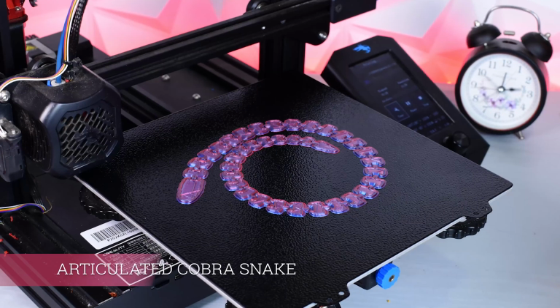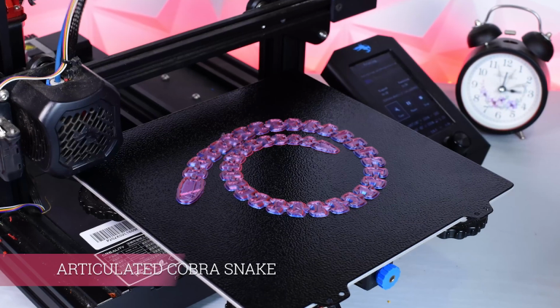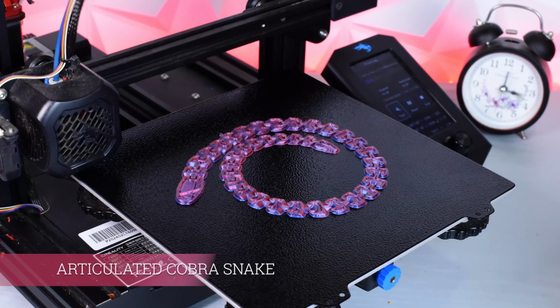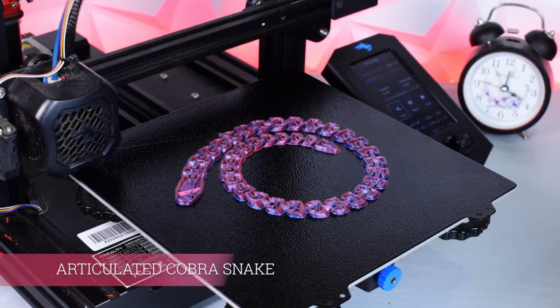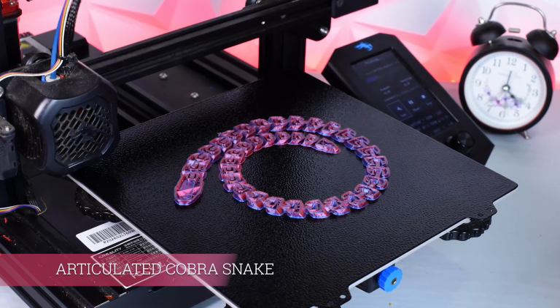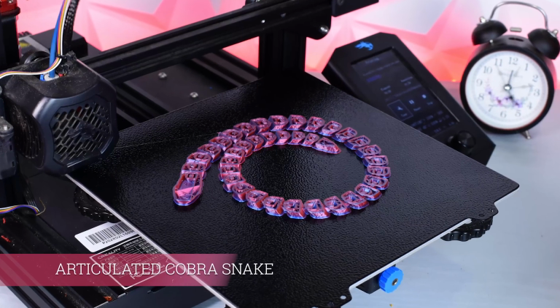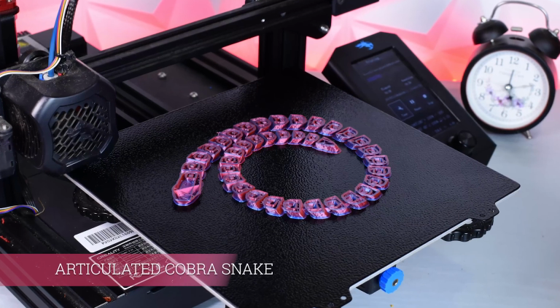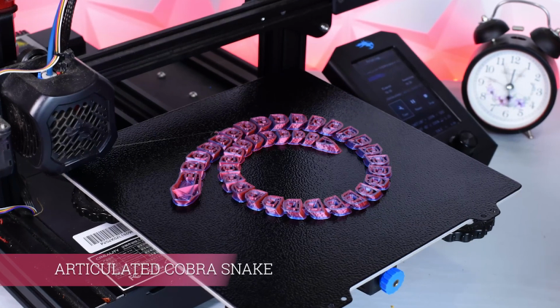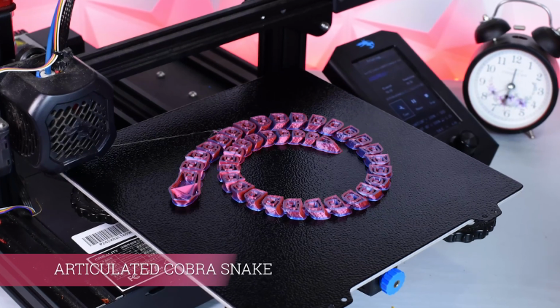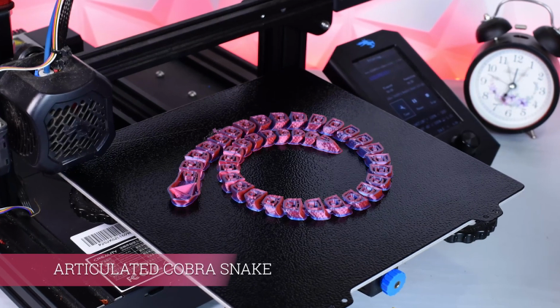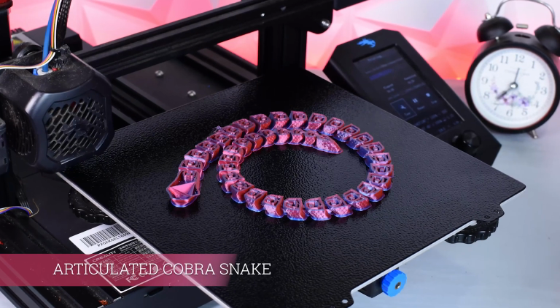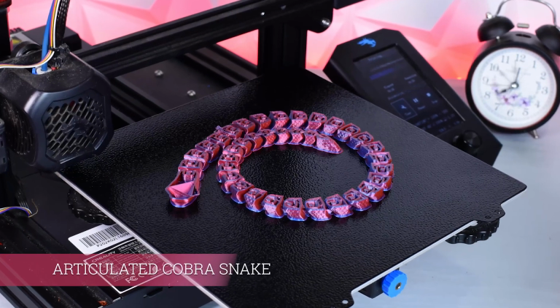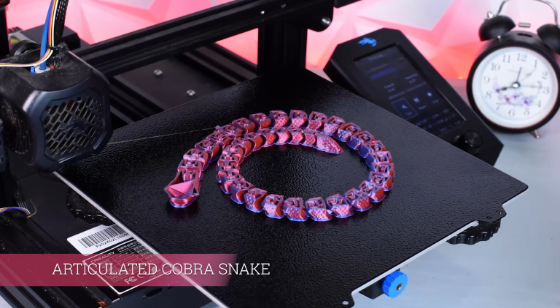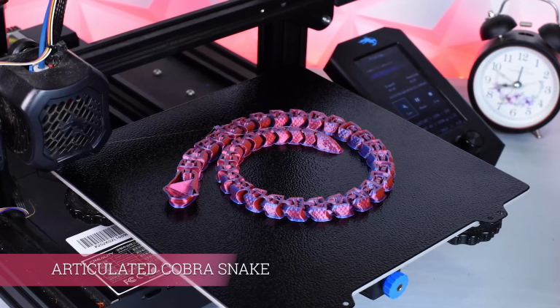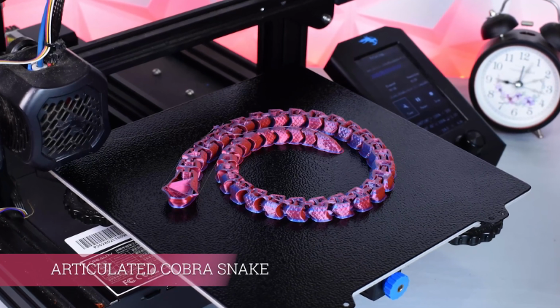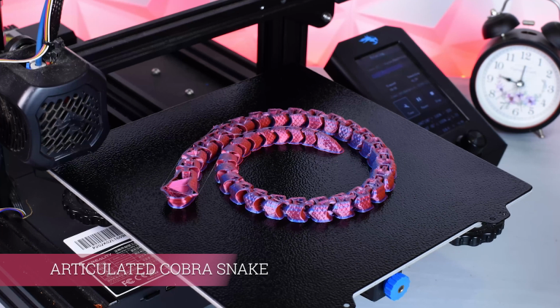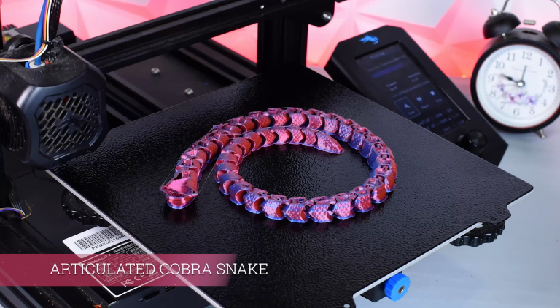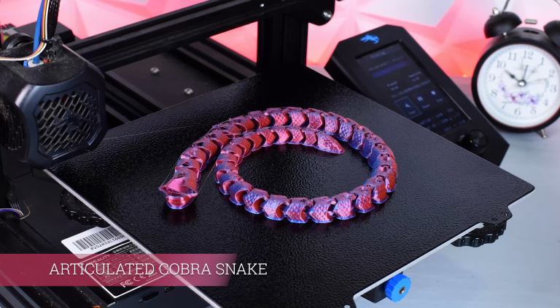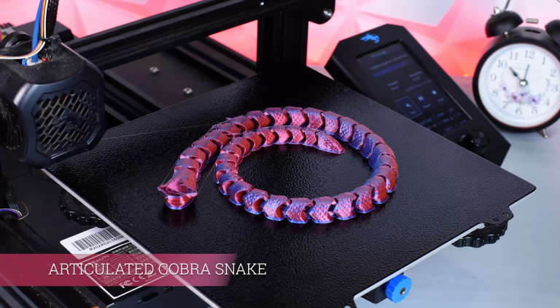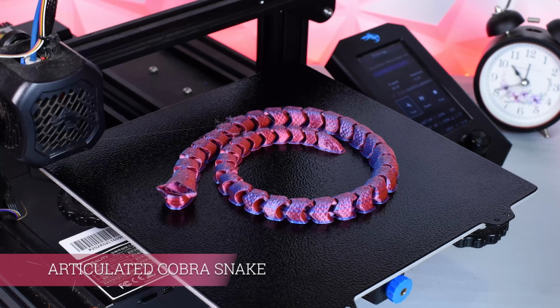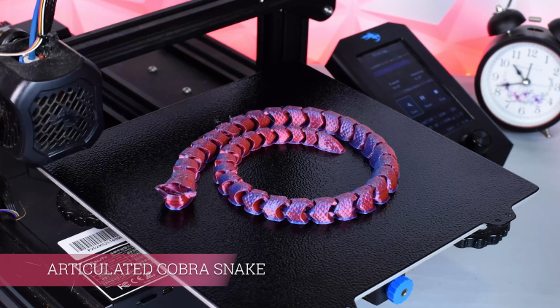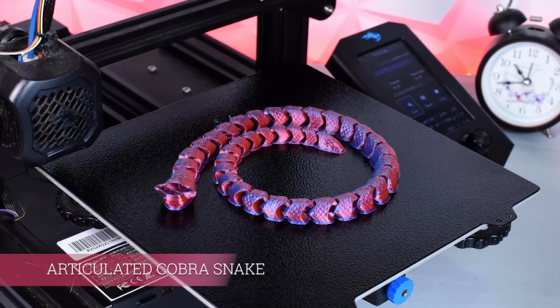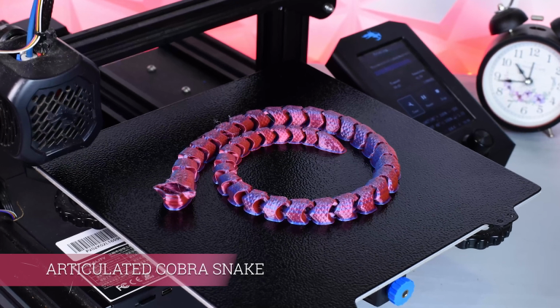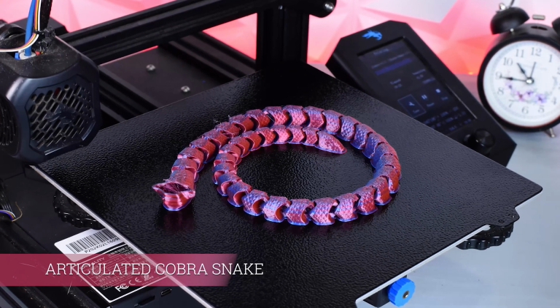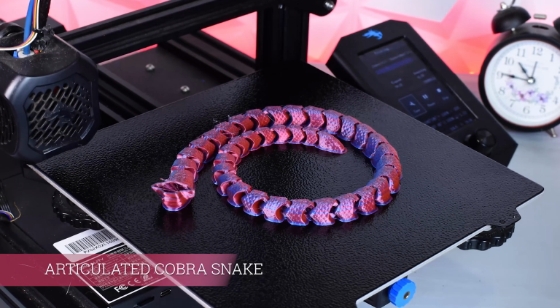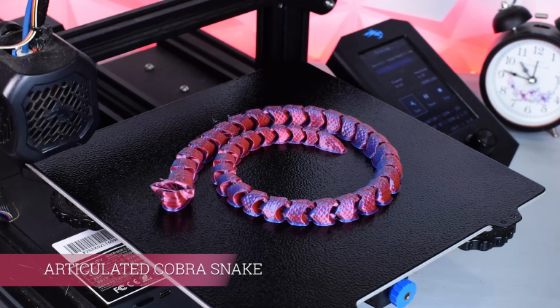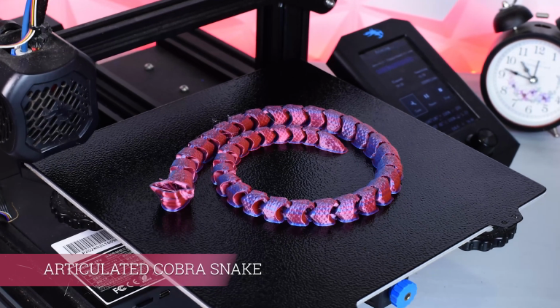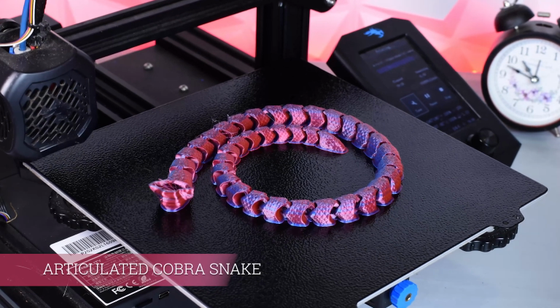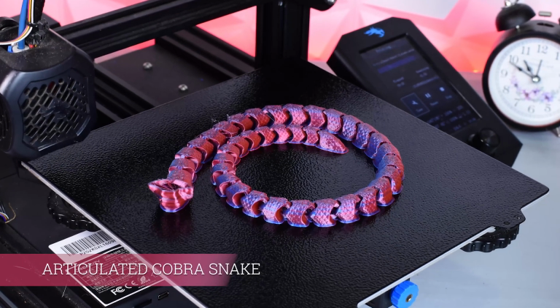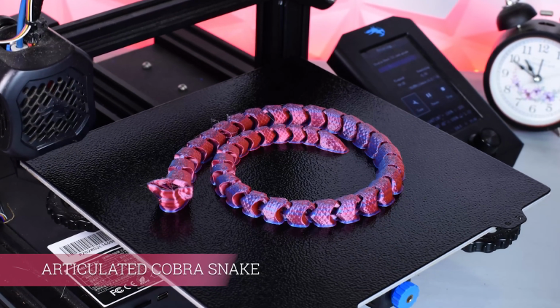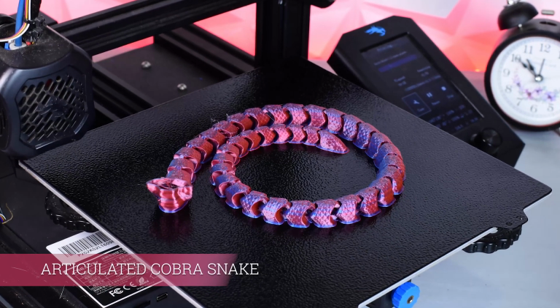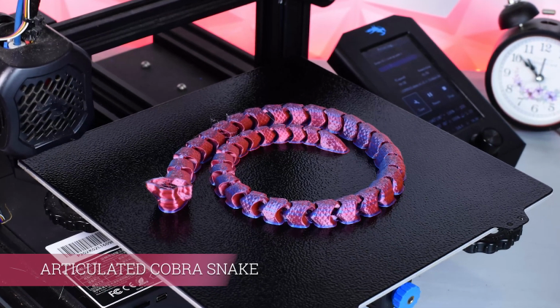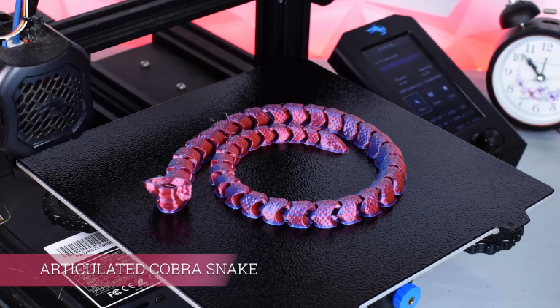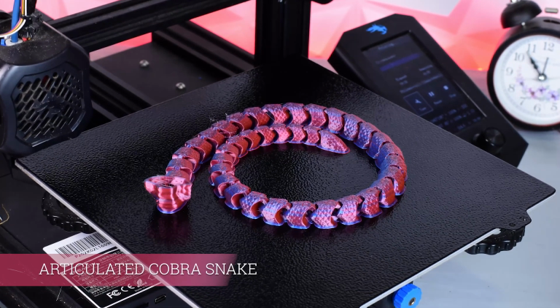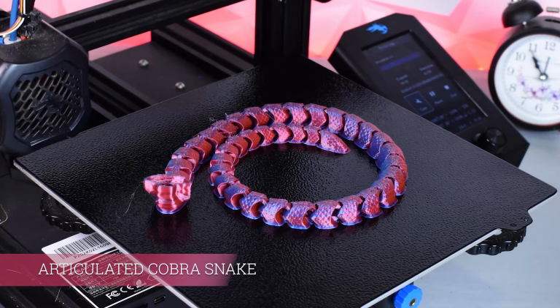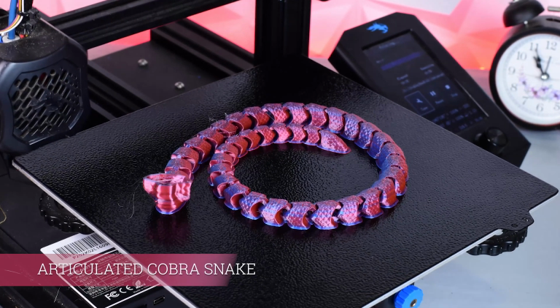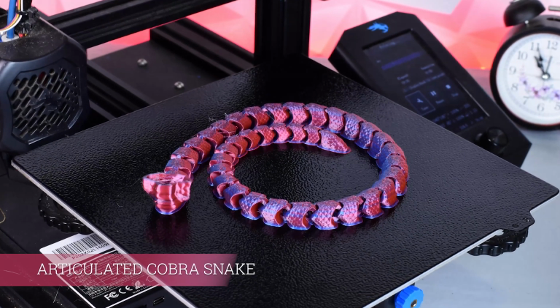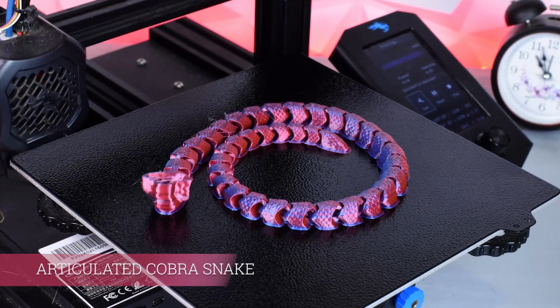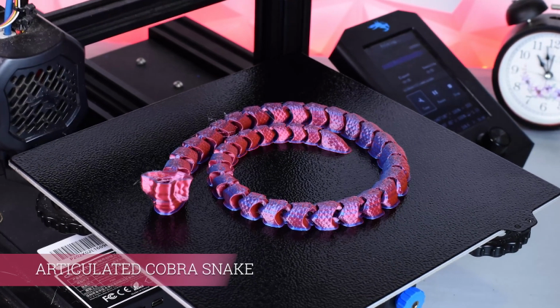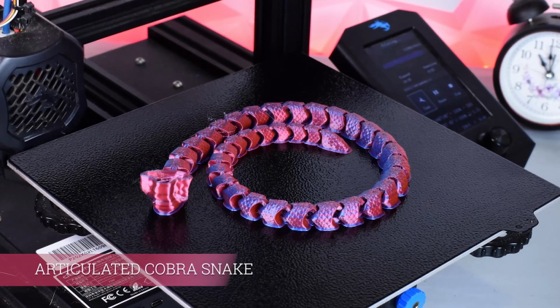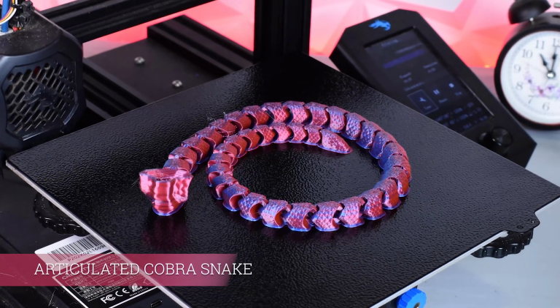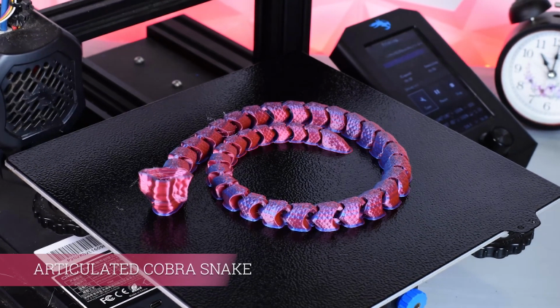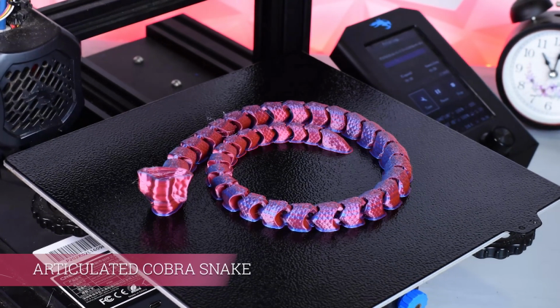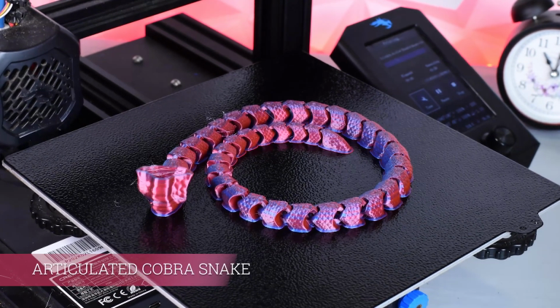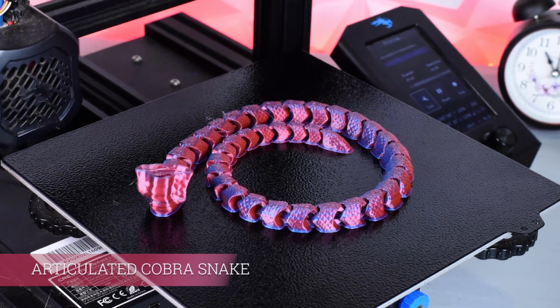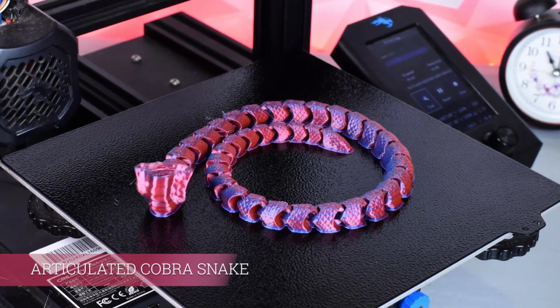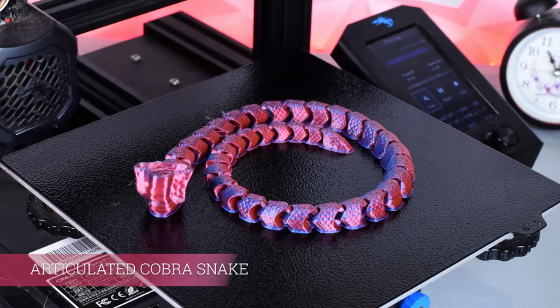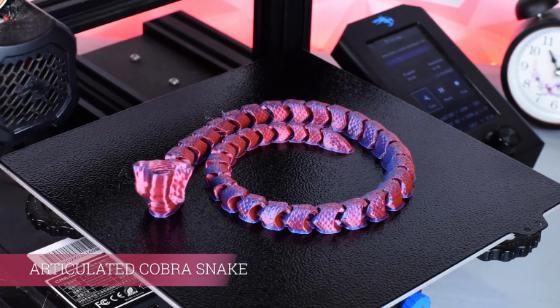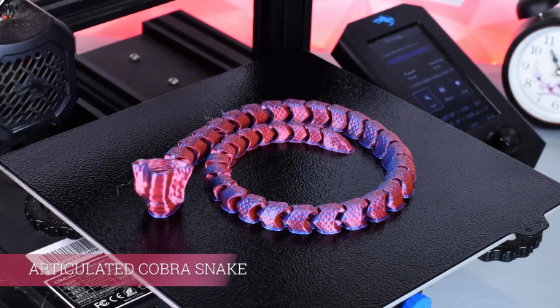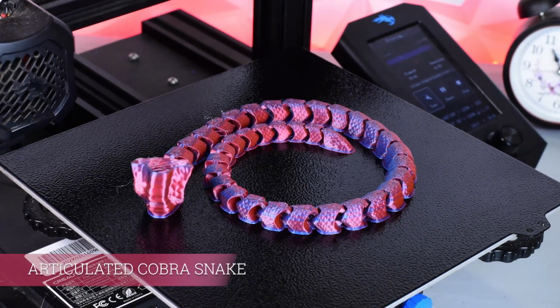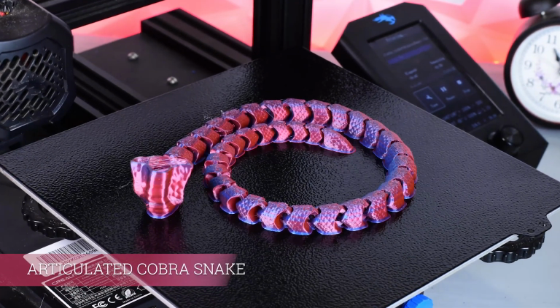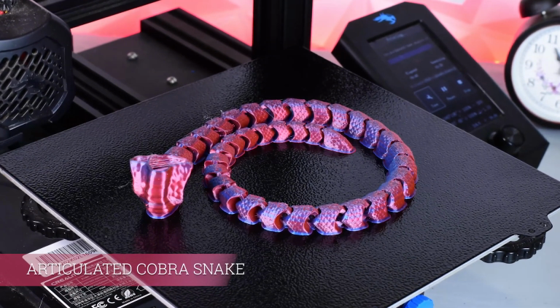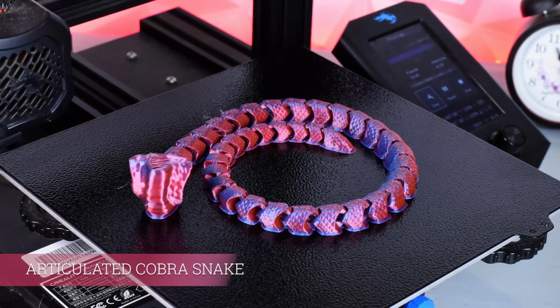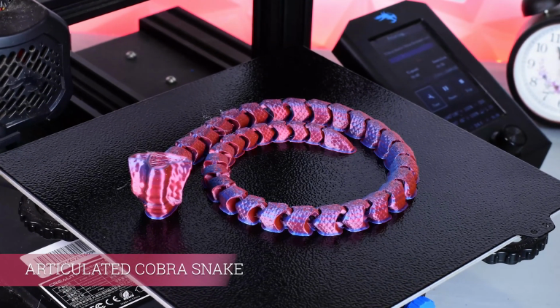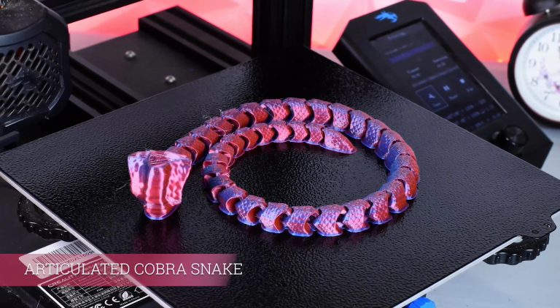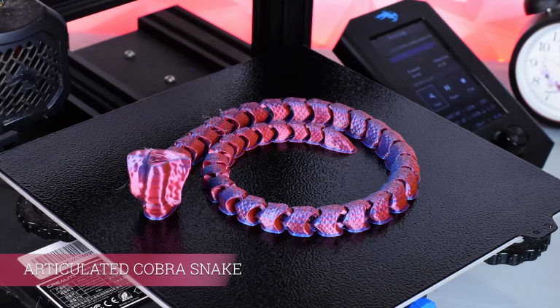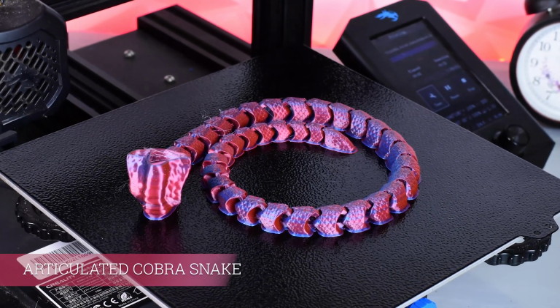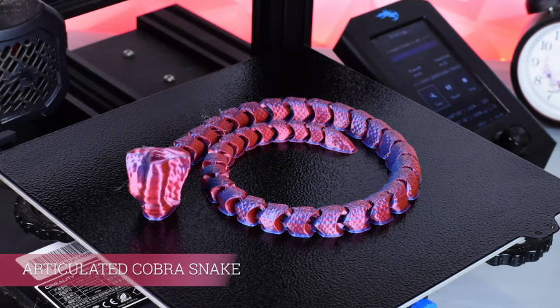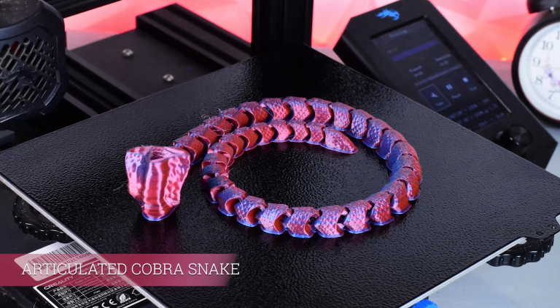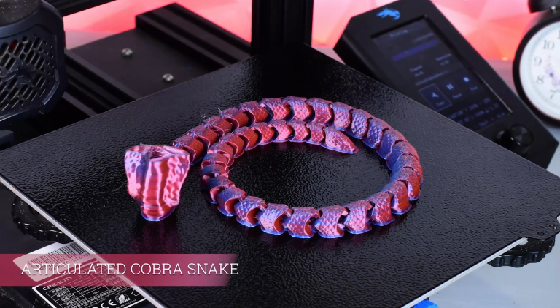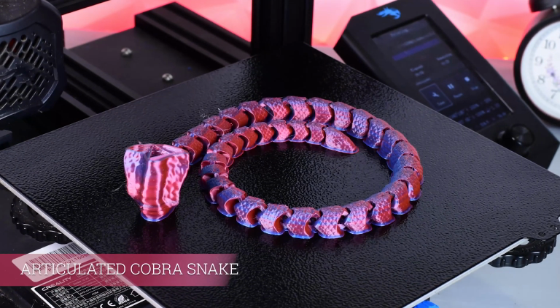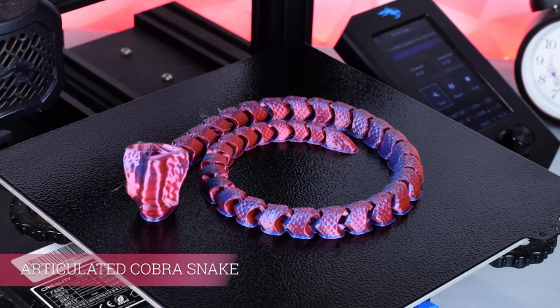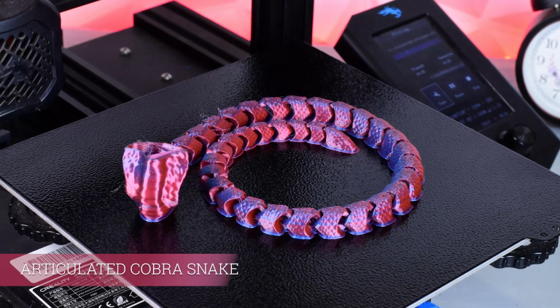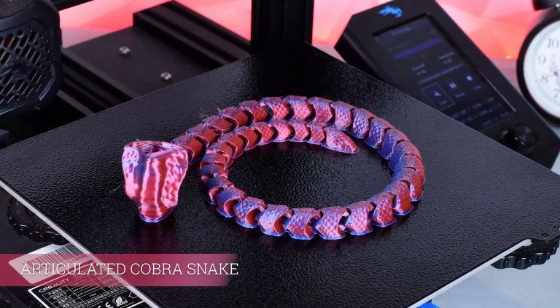Next we have articulated cobra snake. Check out how cool it looks. Let's do it.